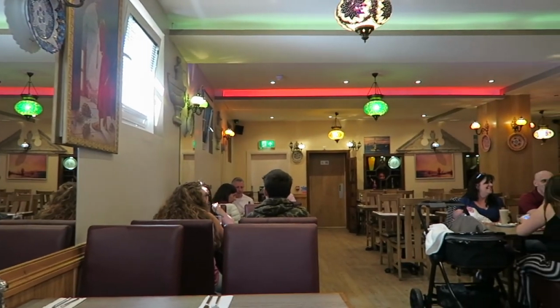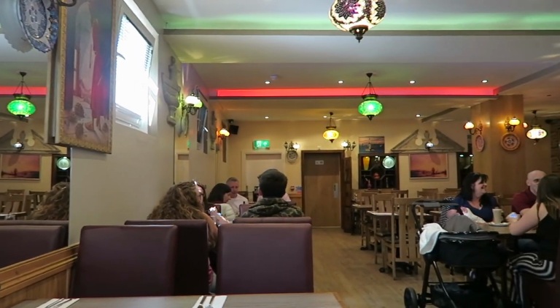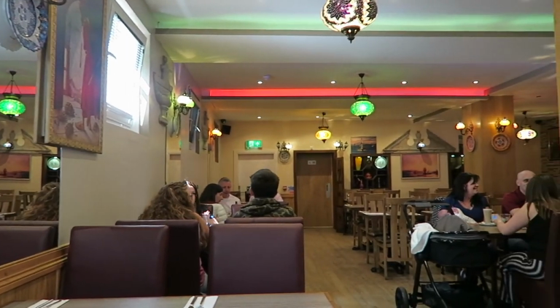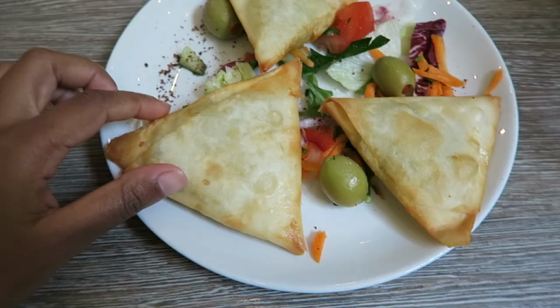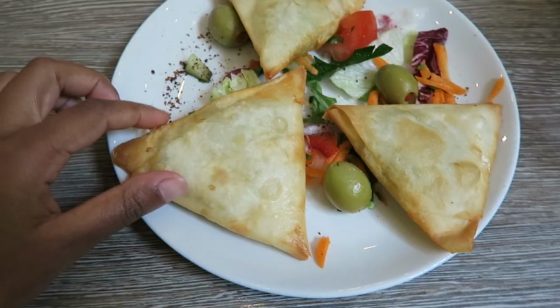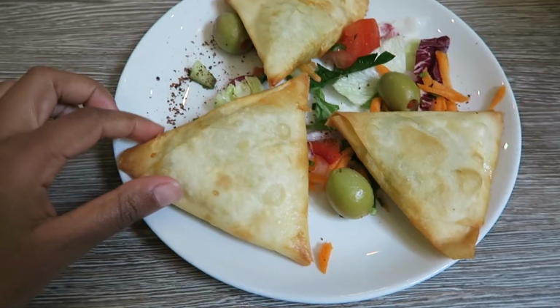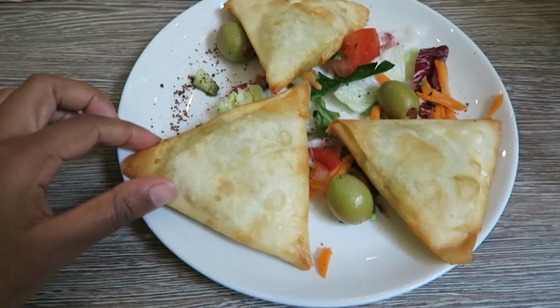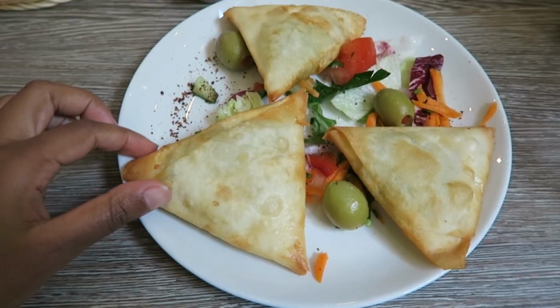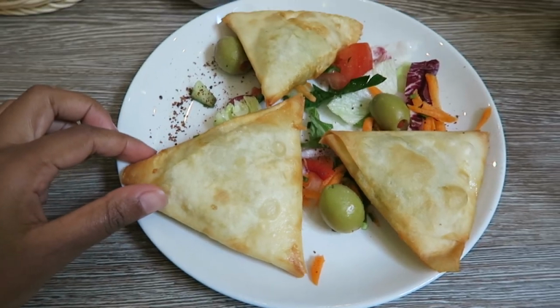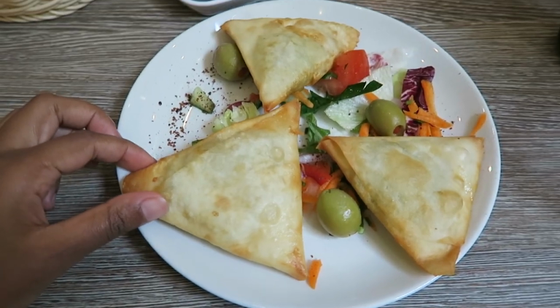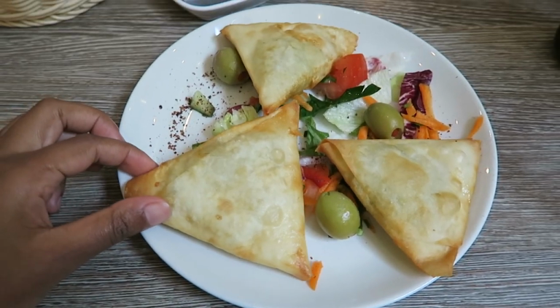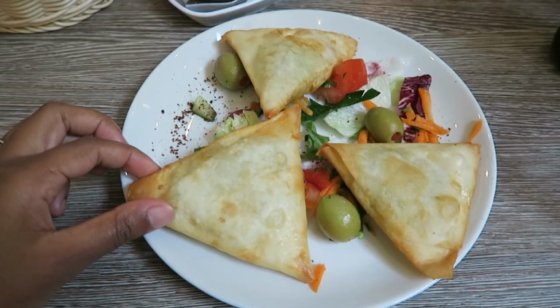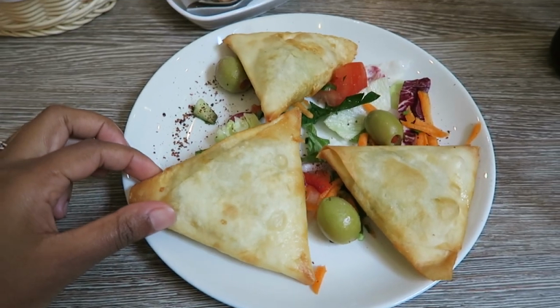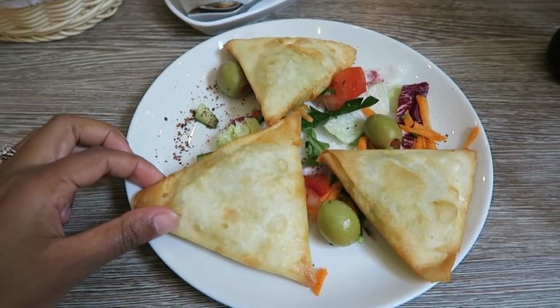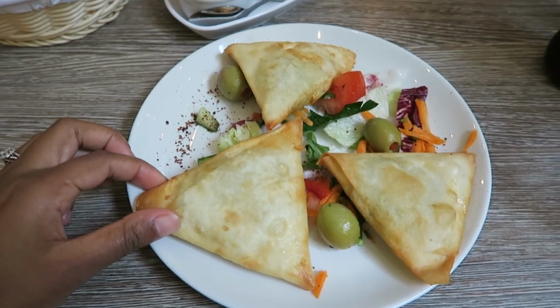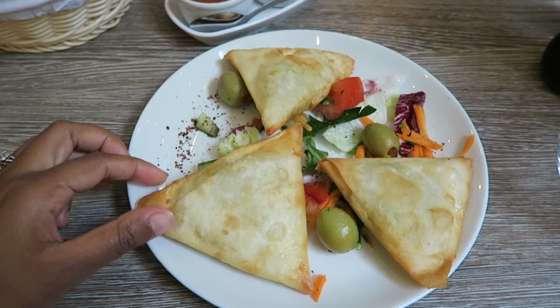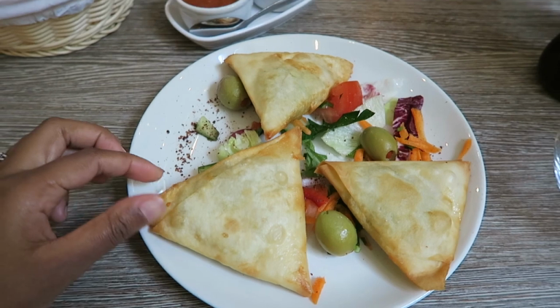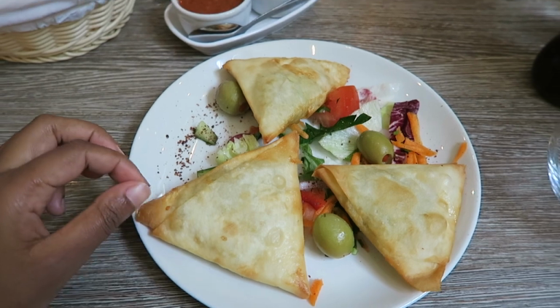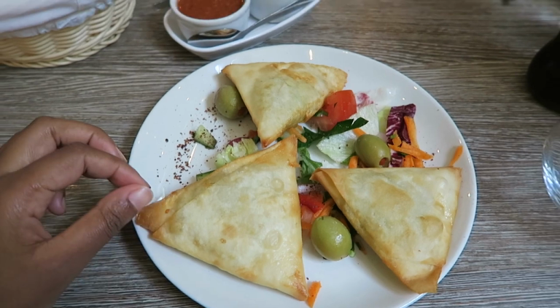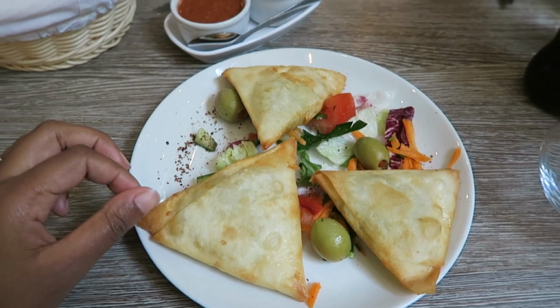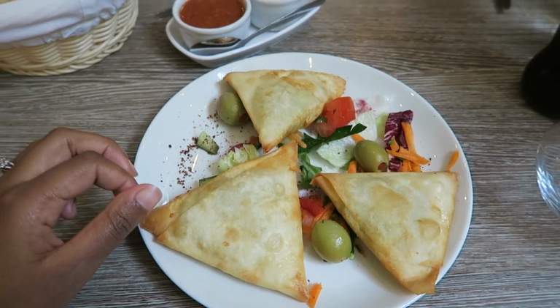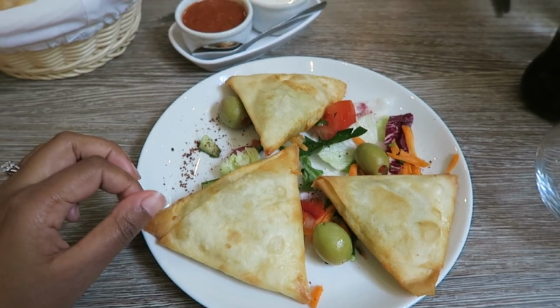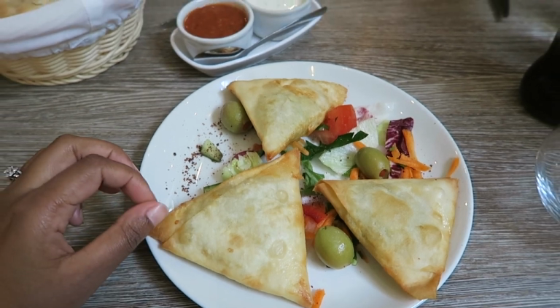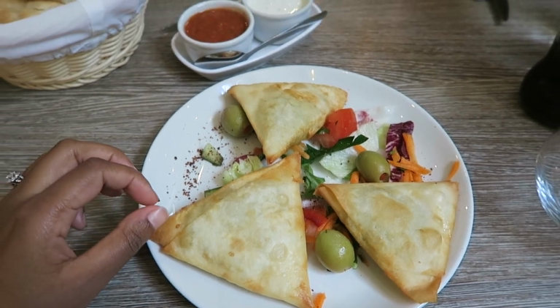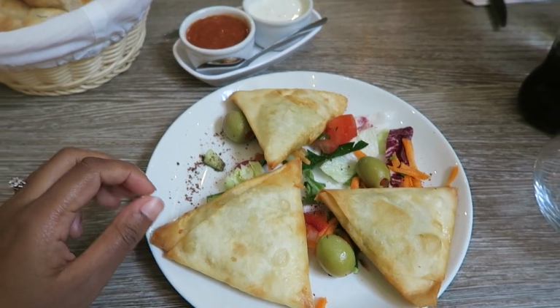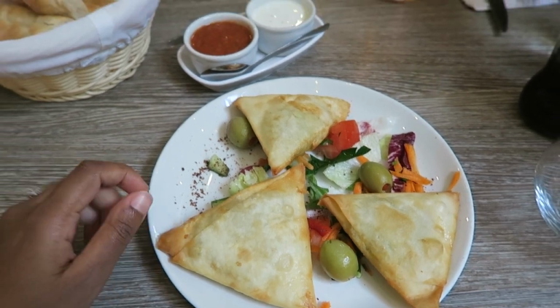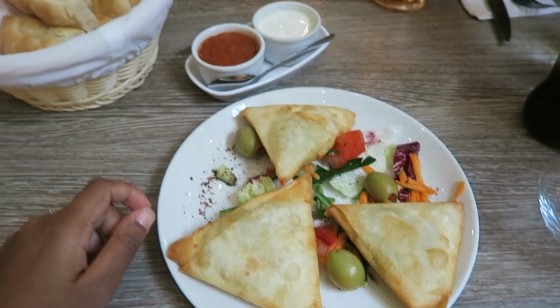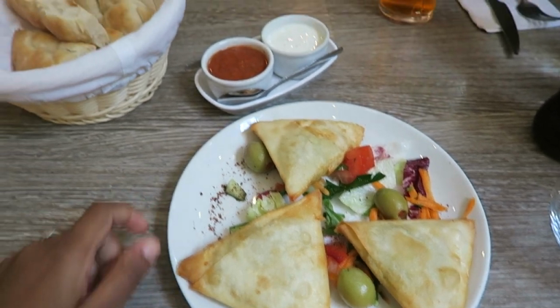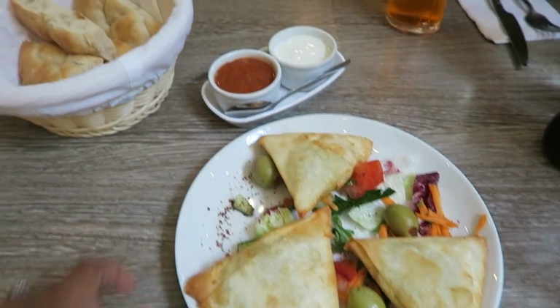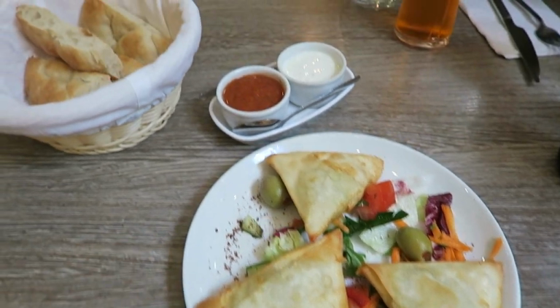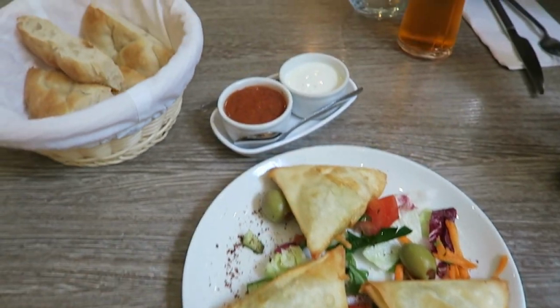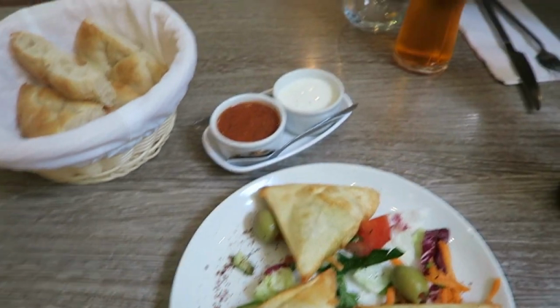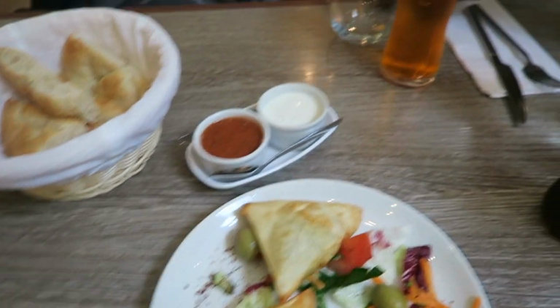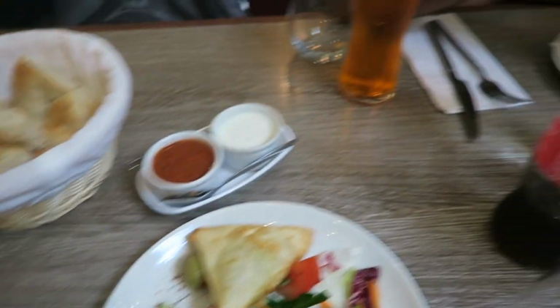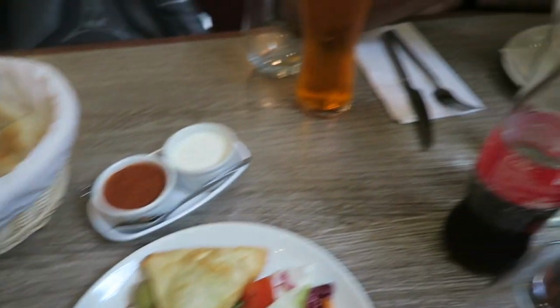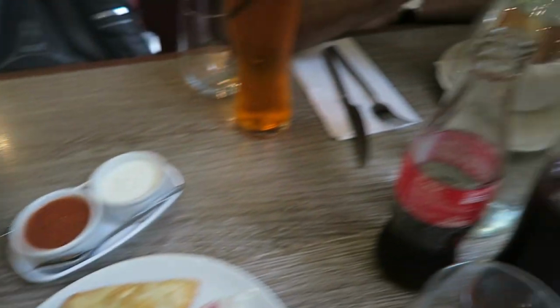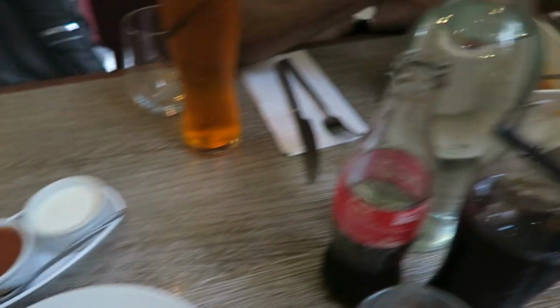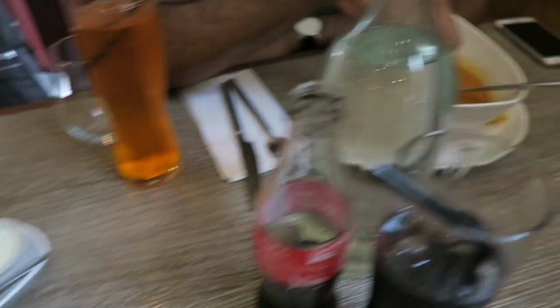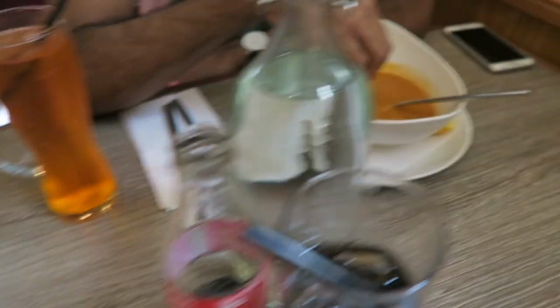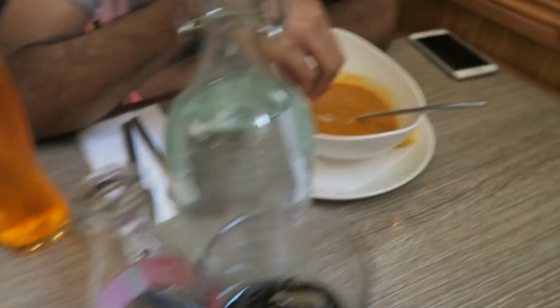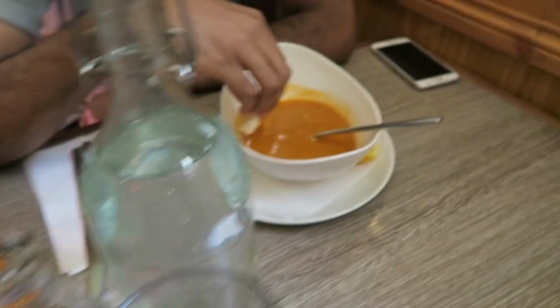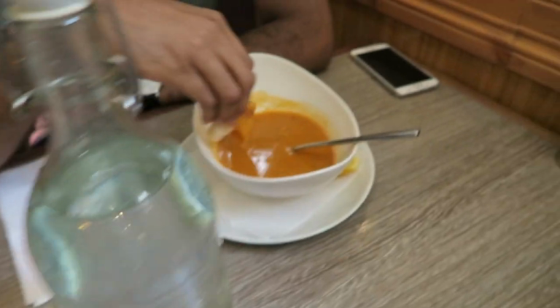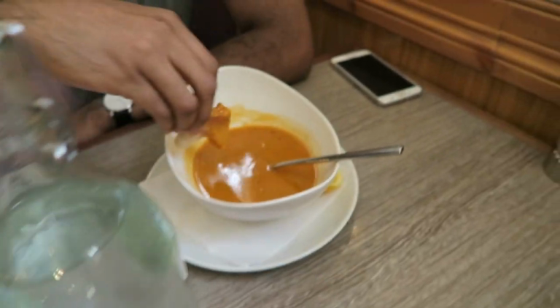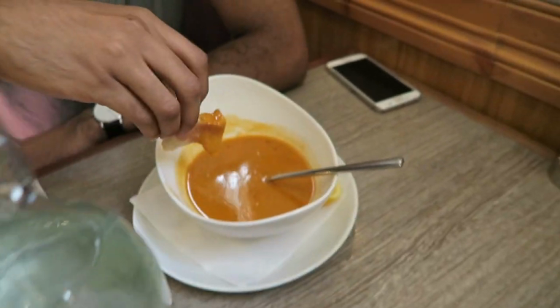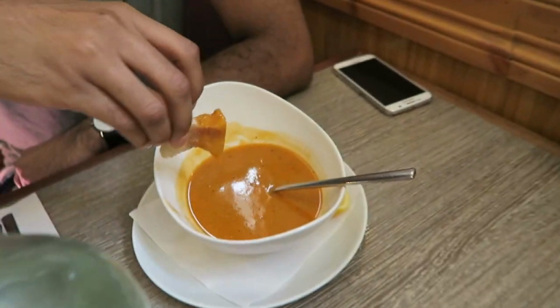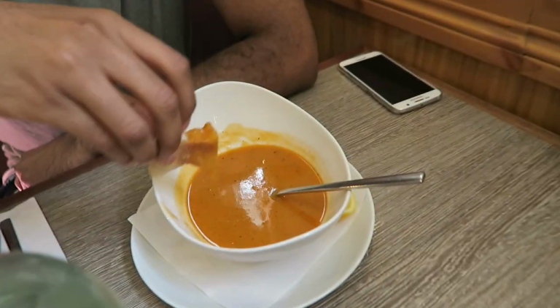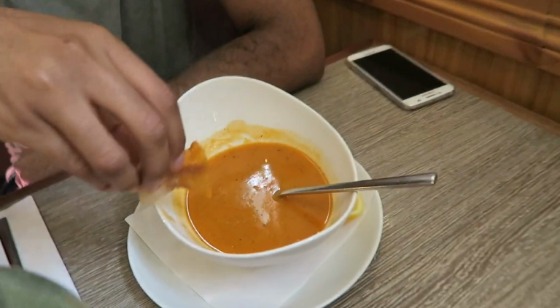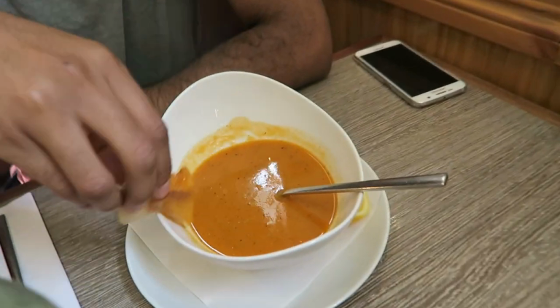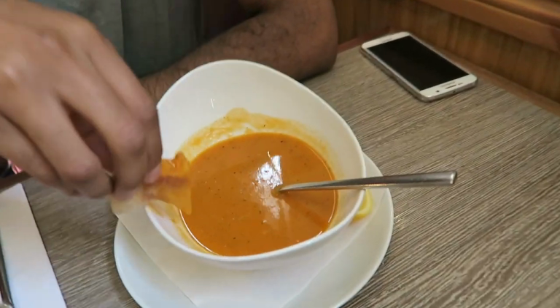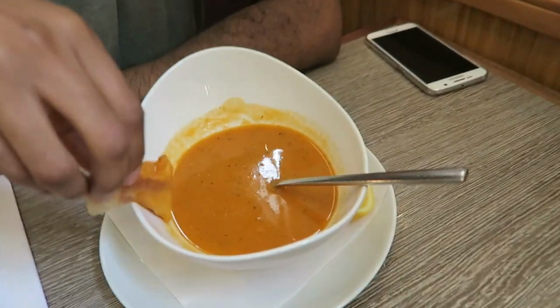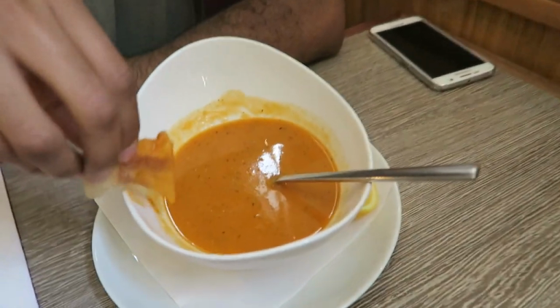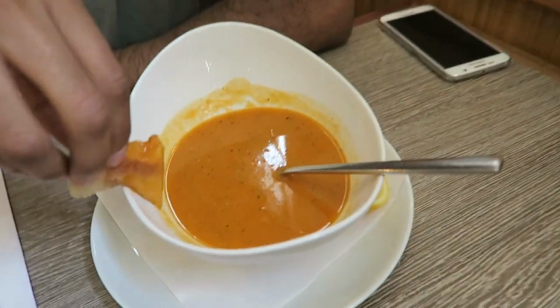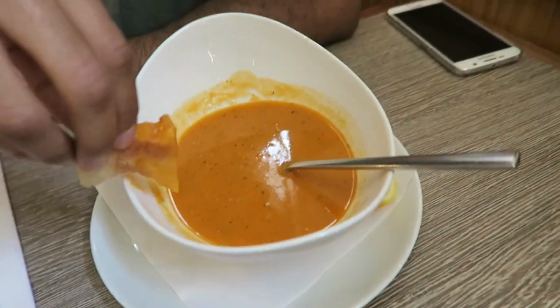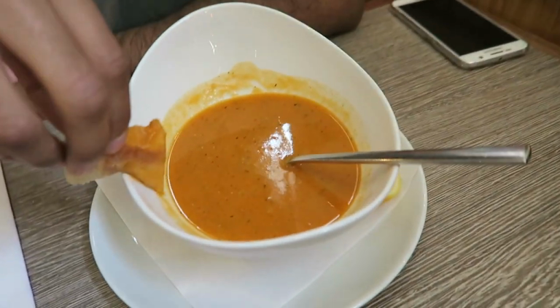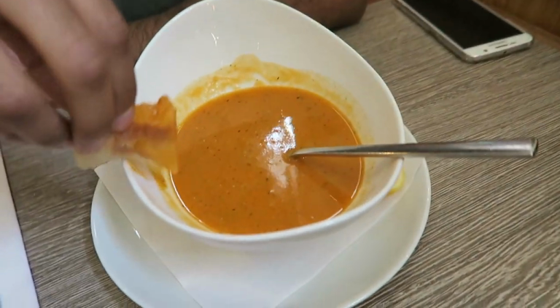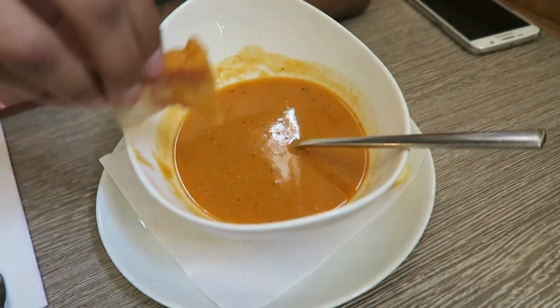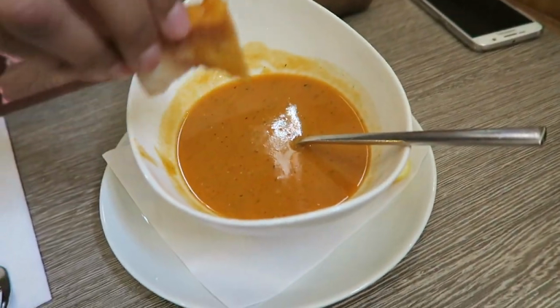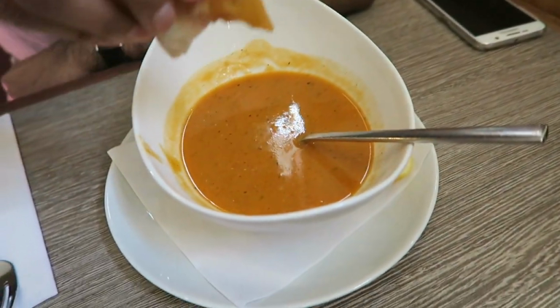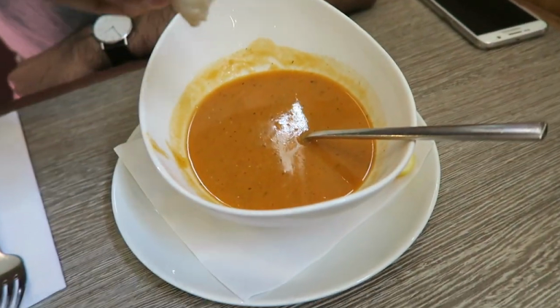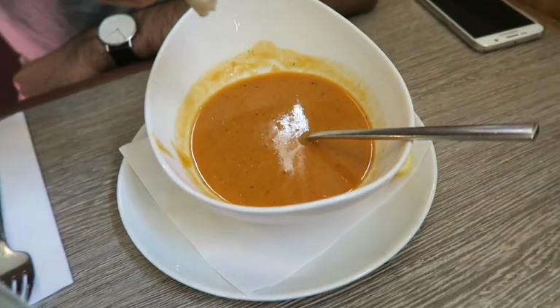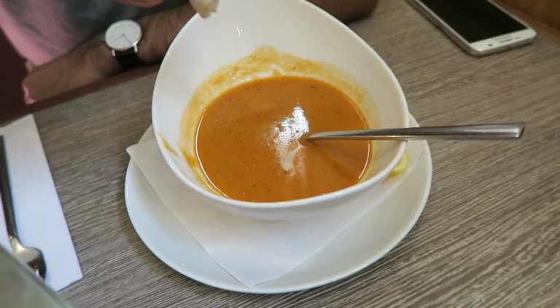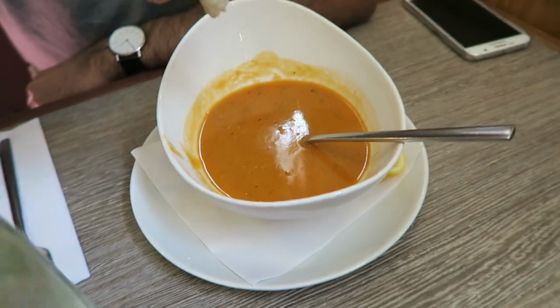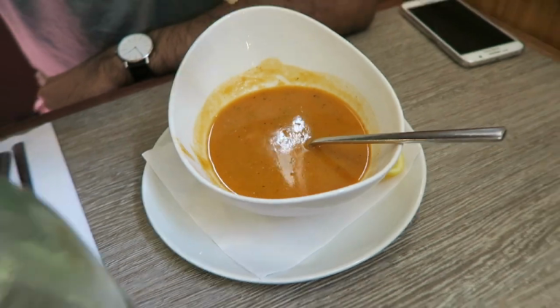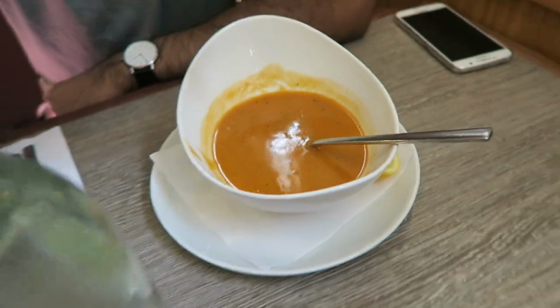So we have cheese pastry and red lentil soup, which is actually really good.